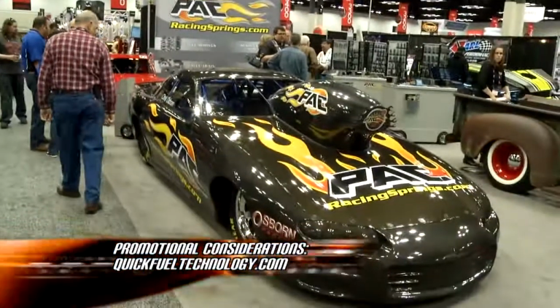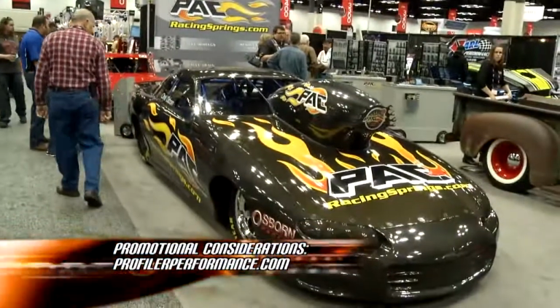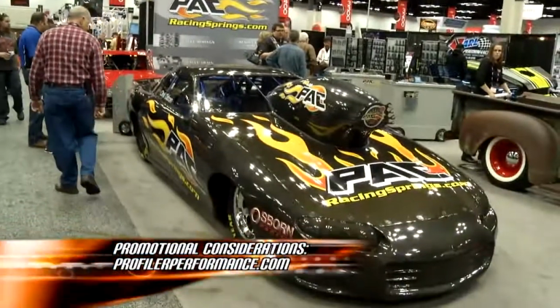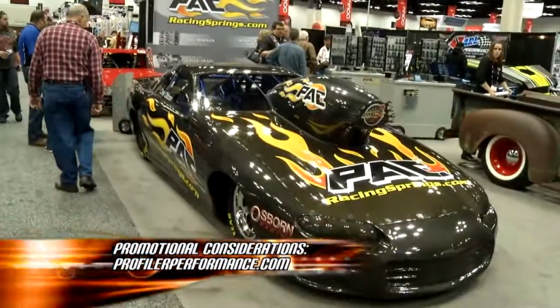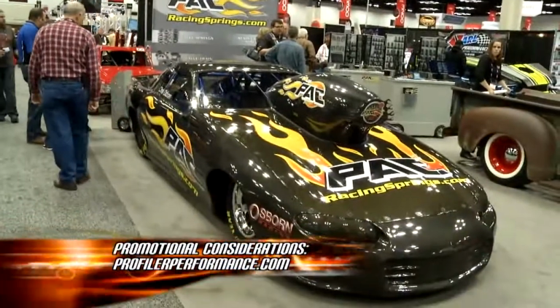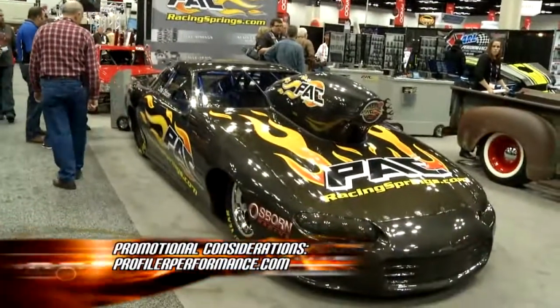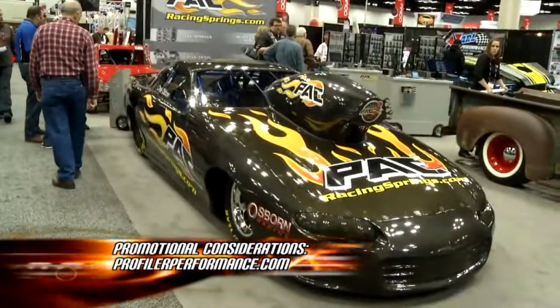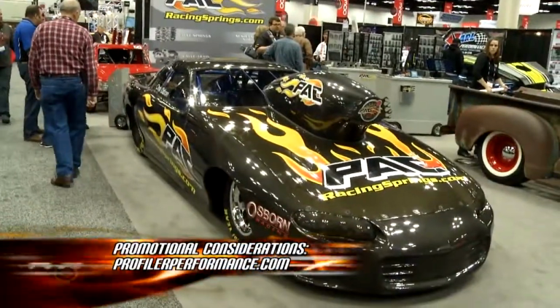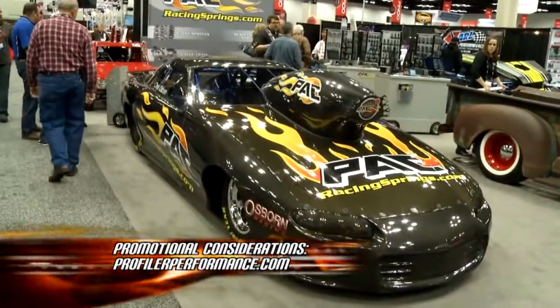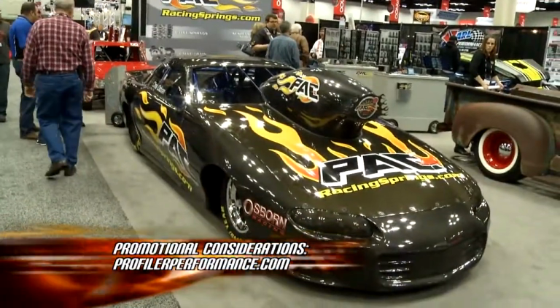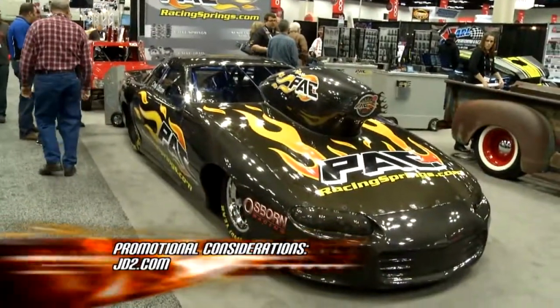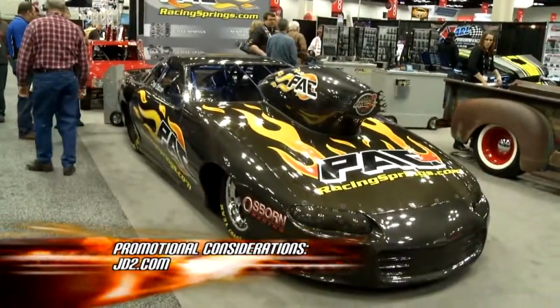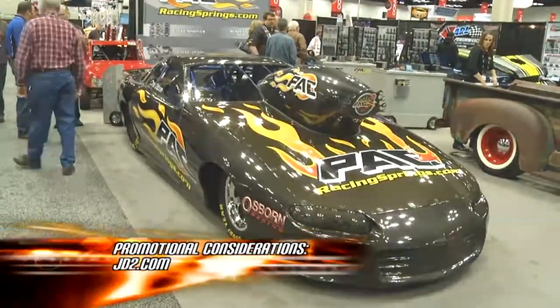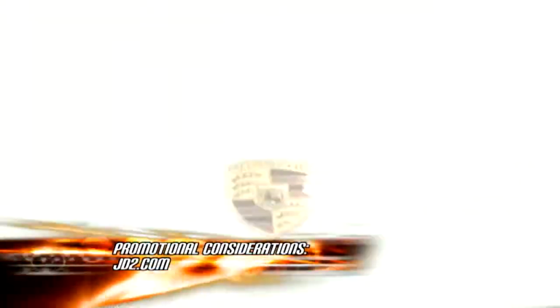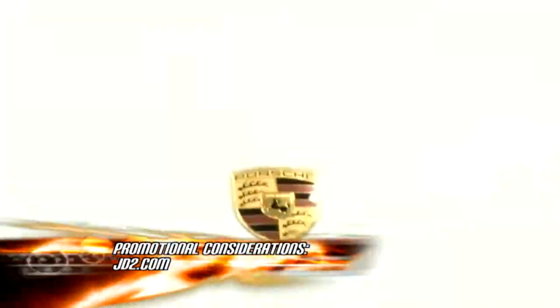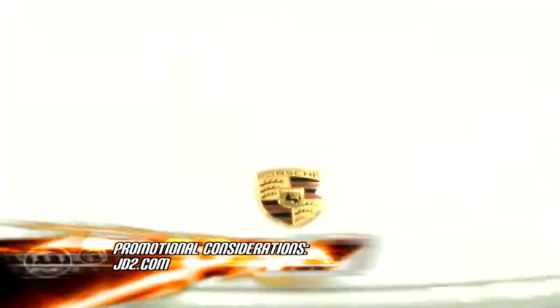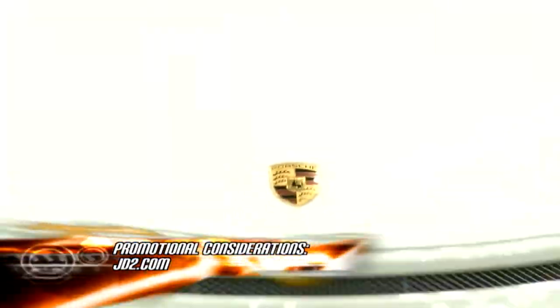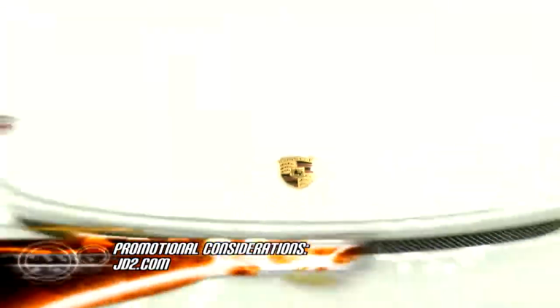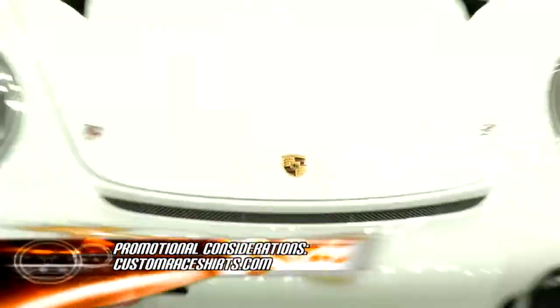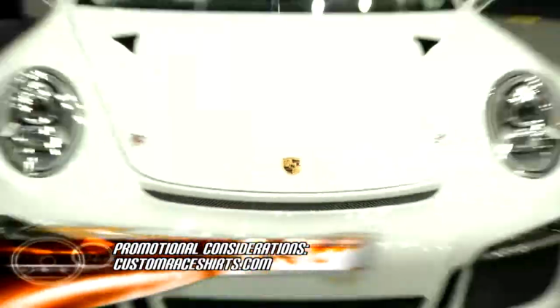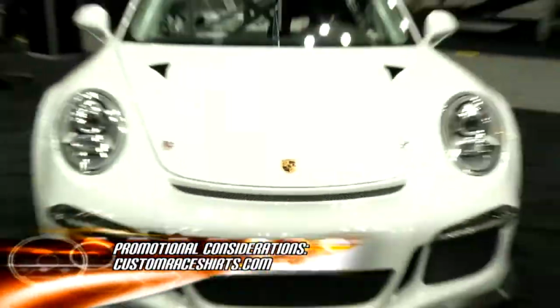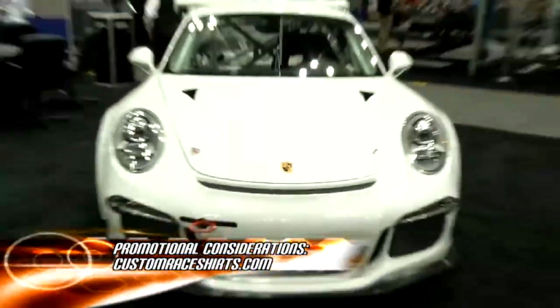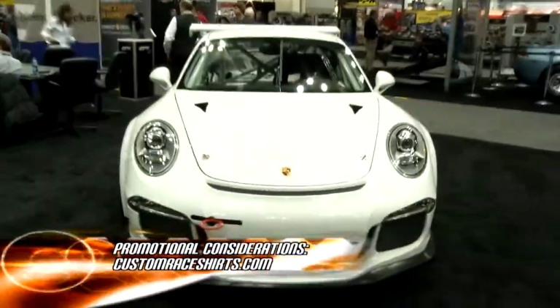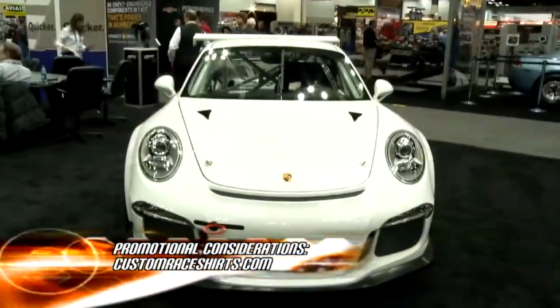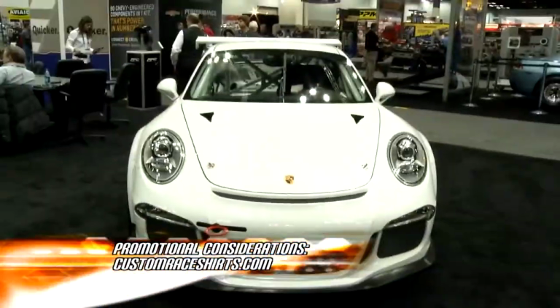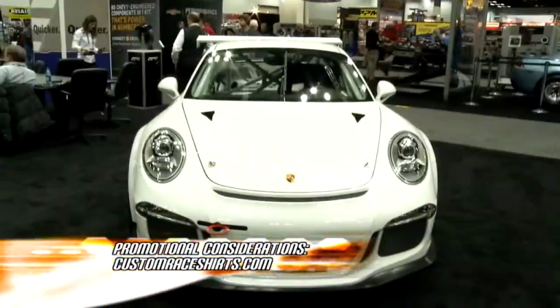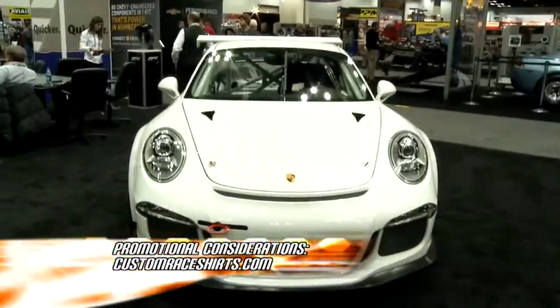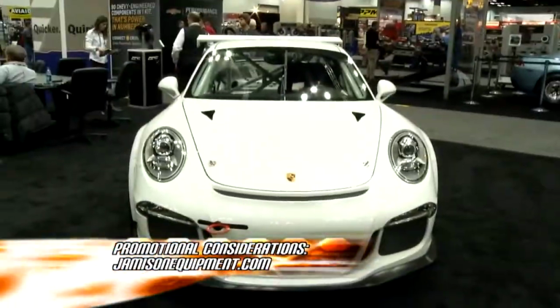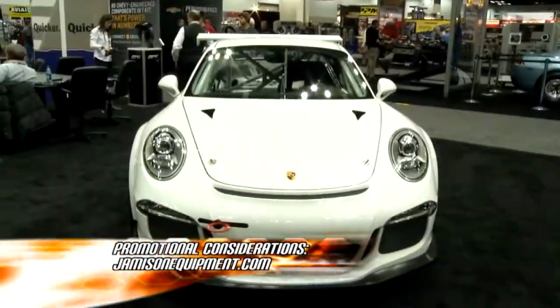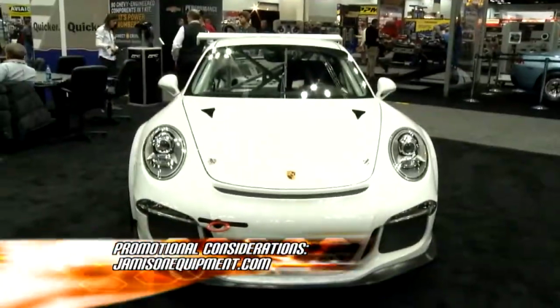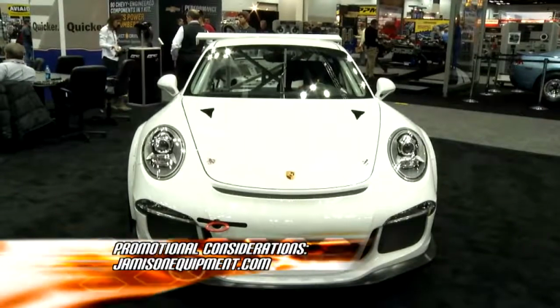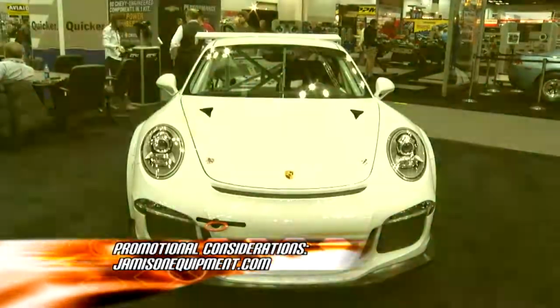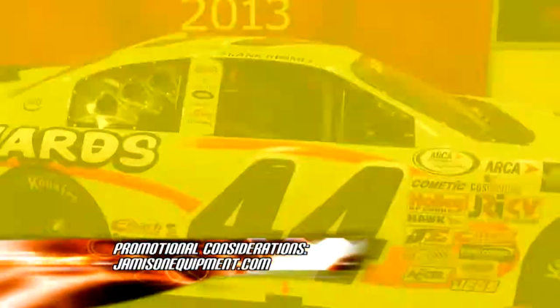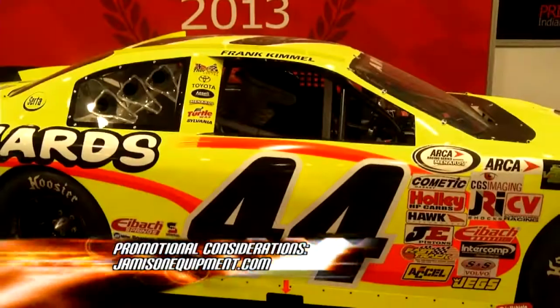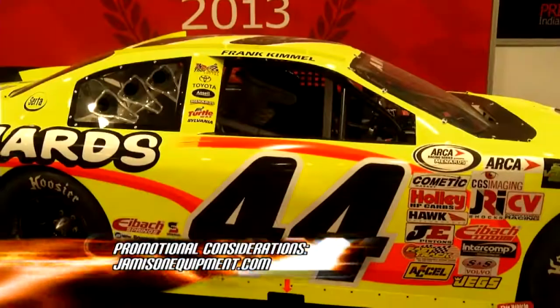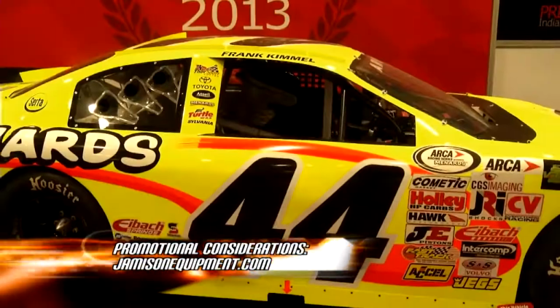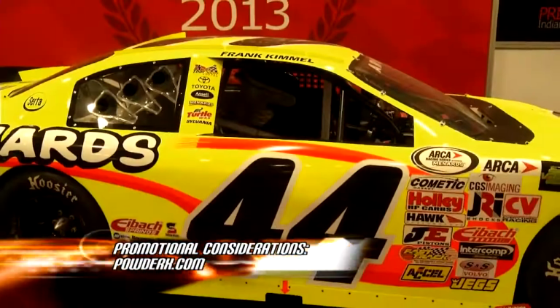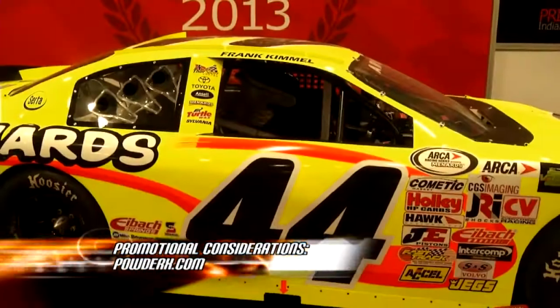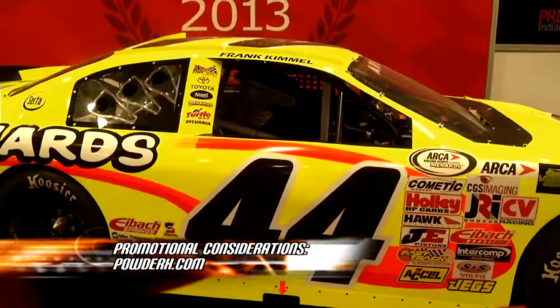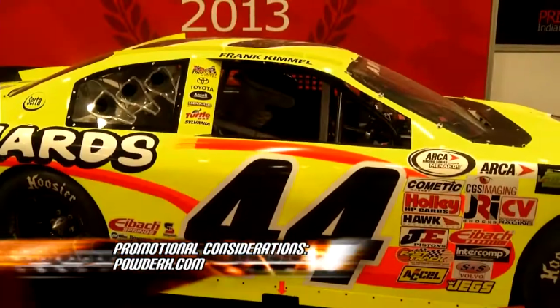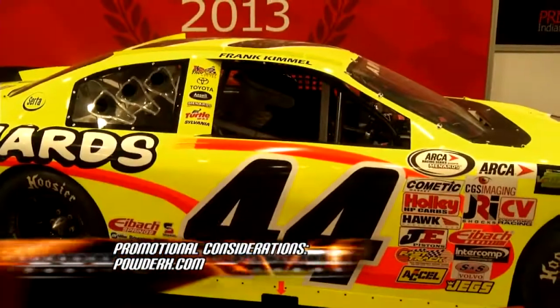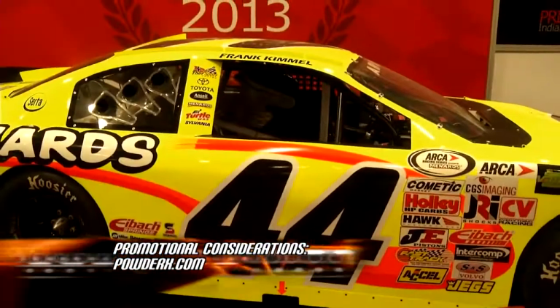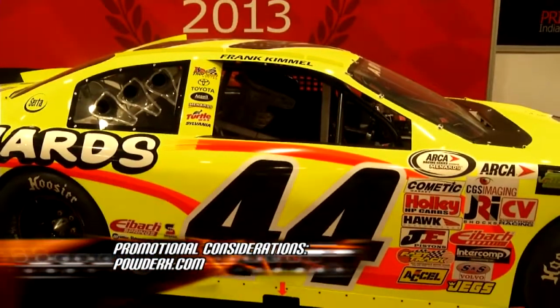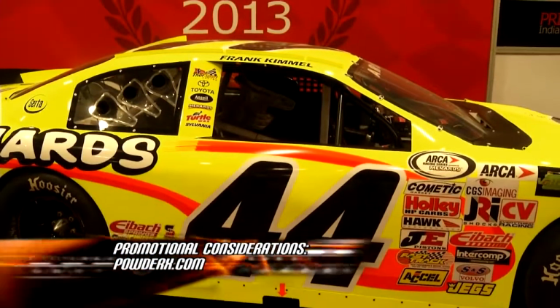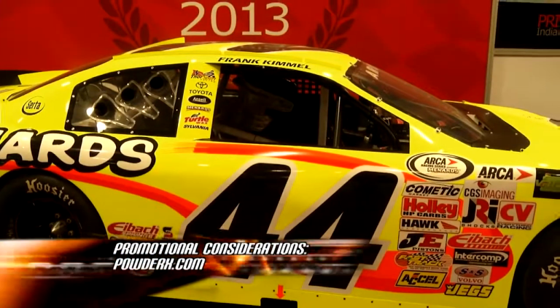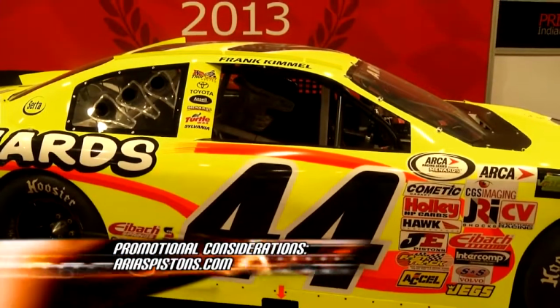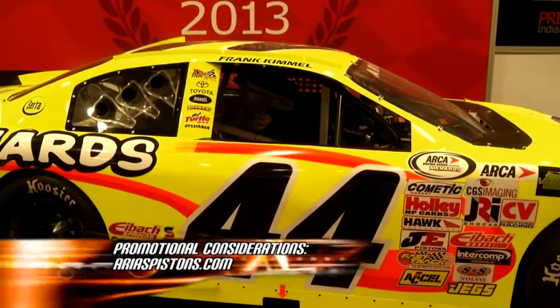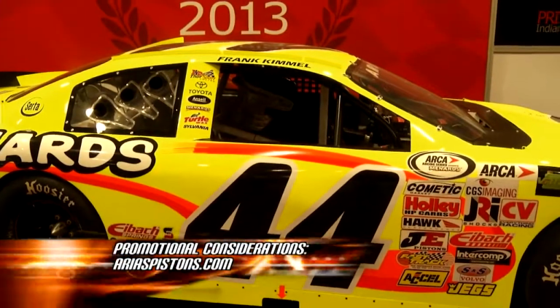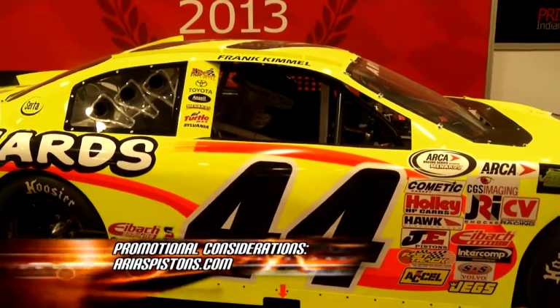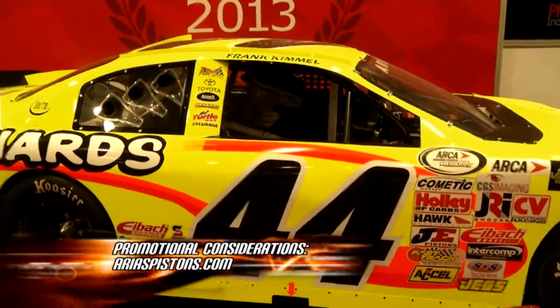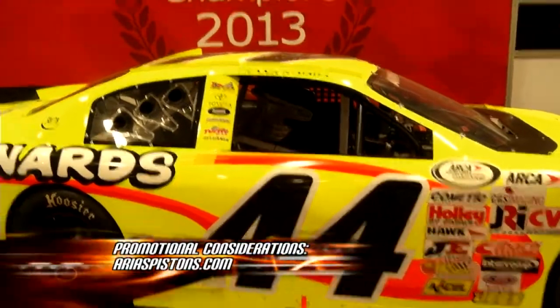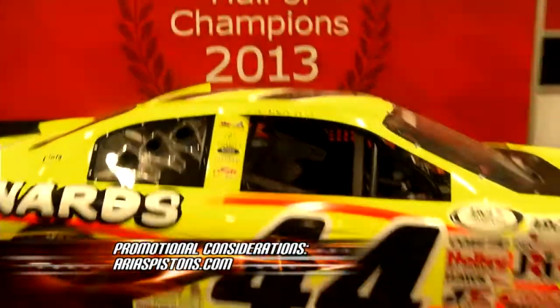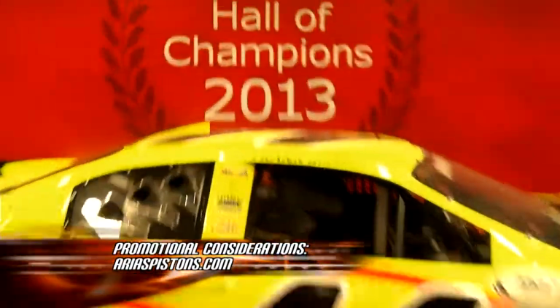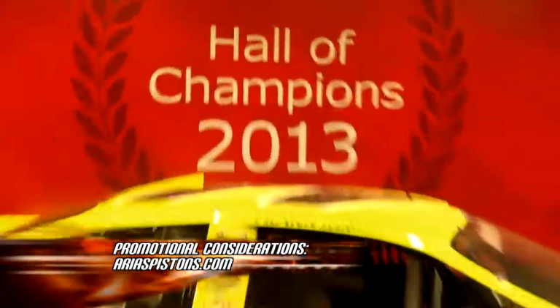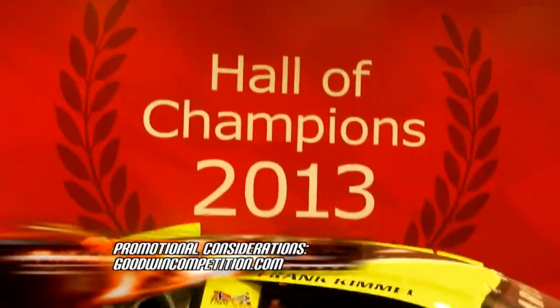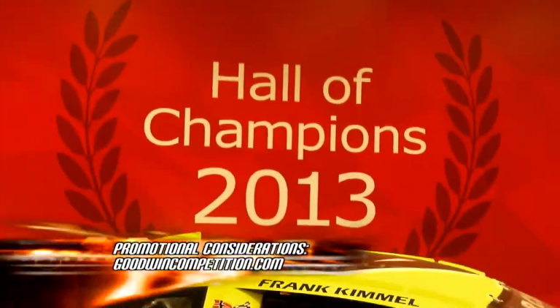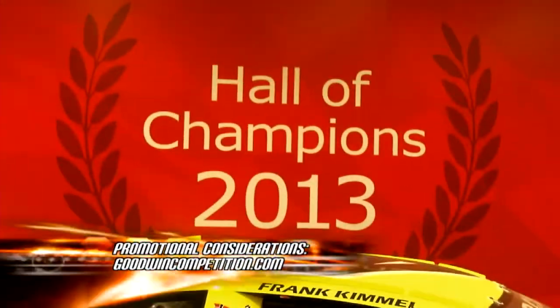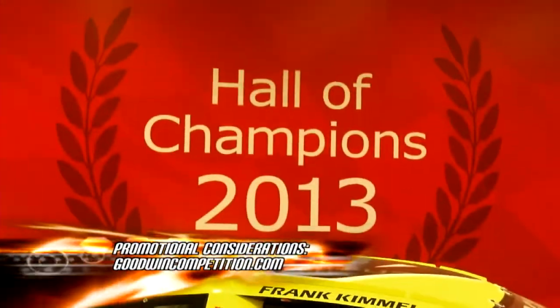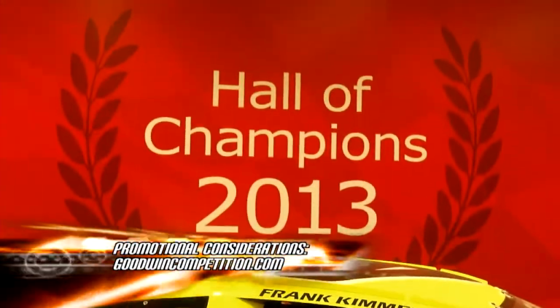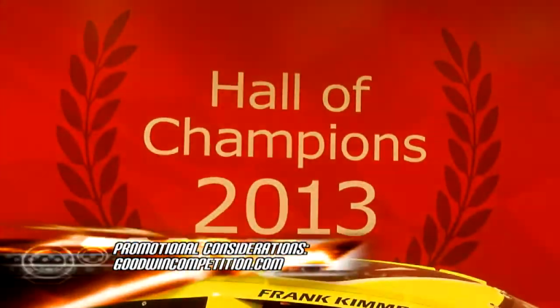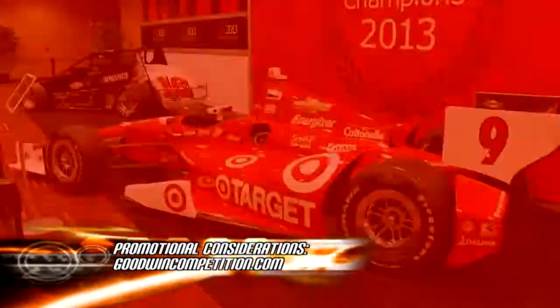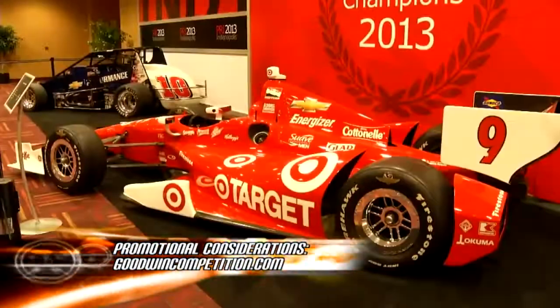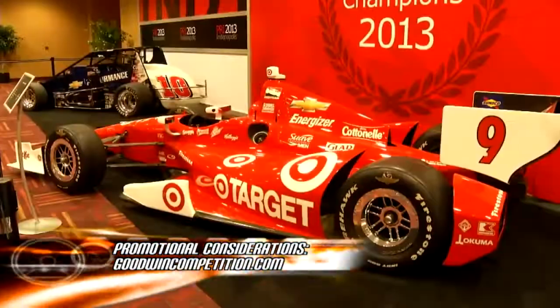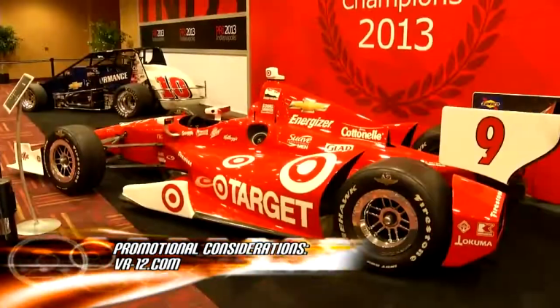This is Kathy Fisher. Tommy and I will have more PRI coverage same time next week on Performance TV. Don't miss it.